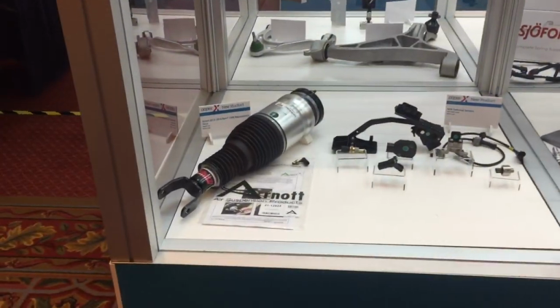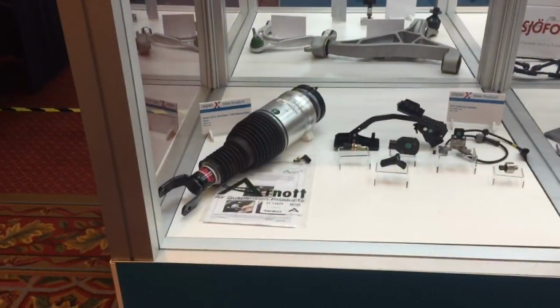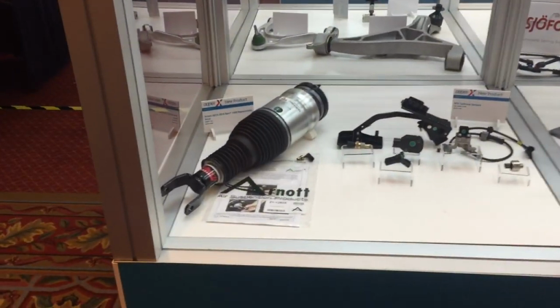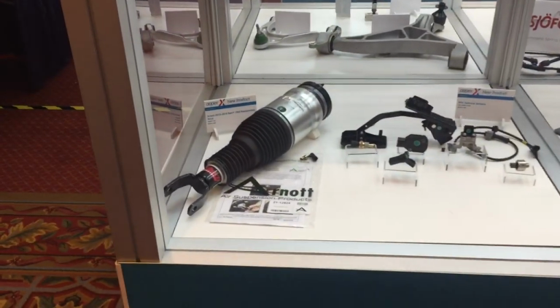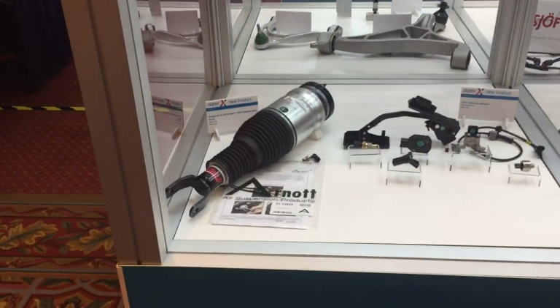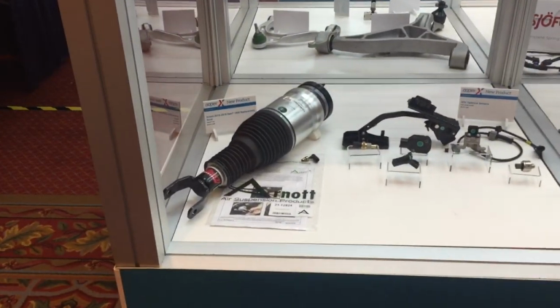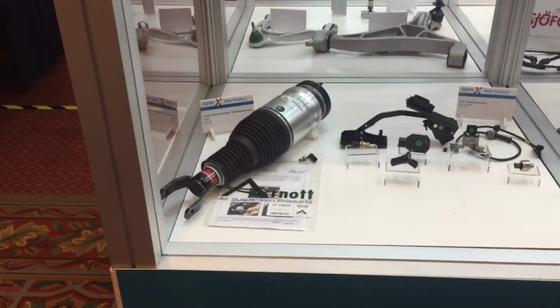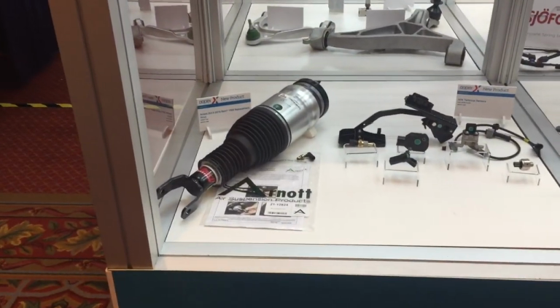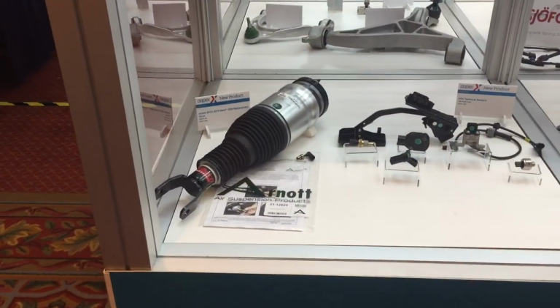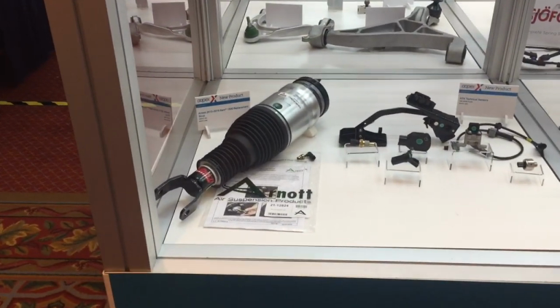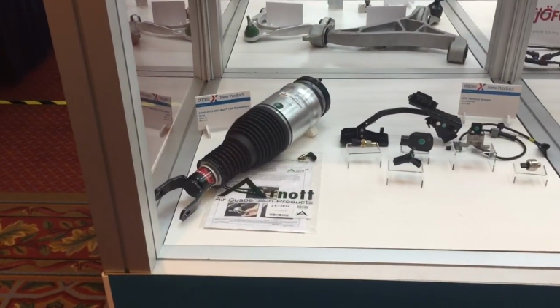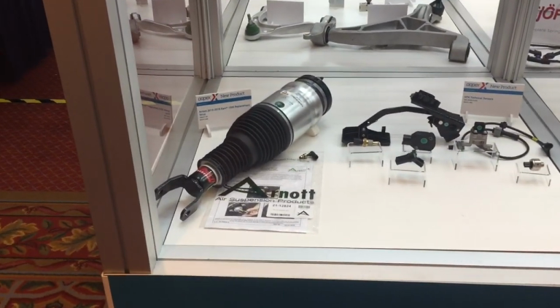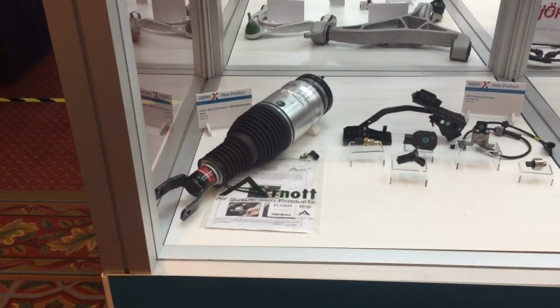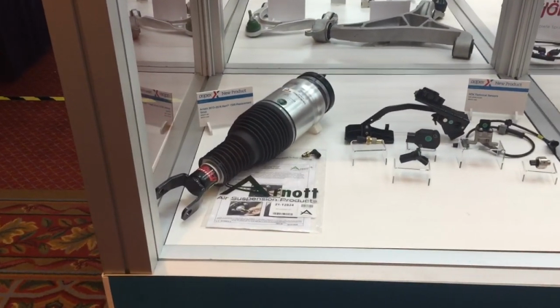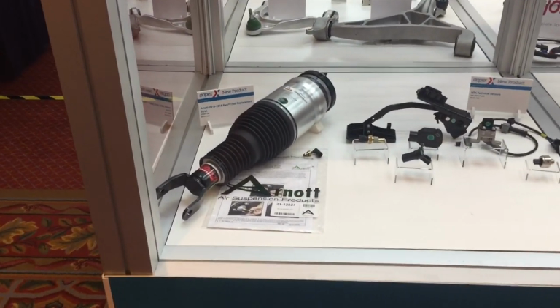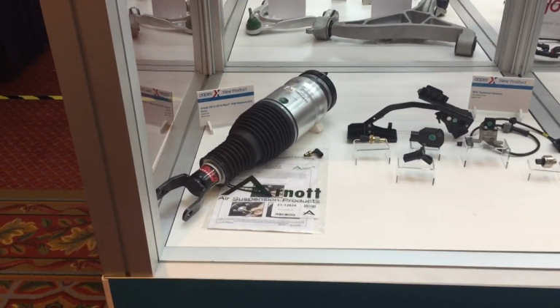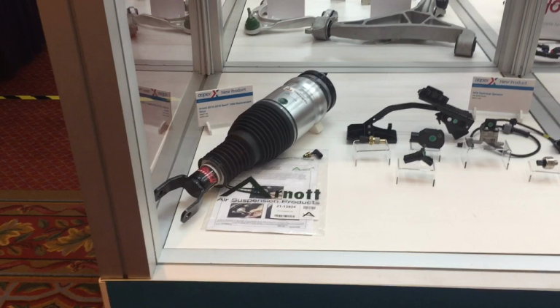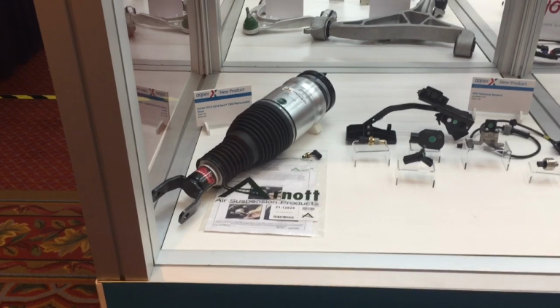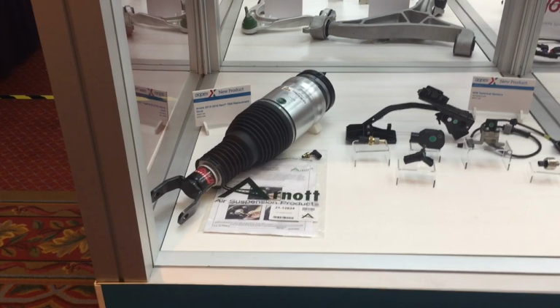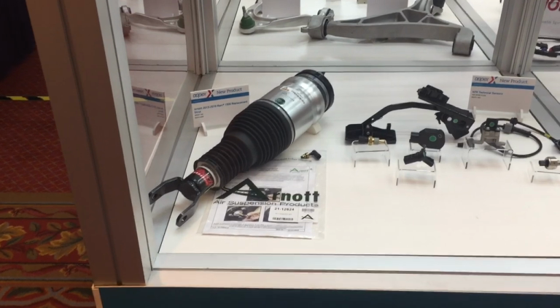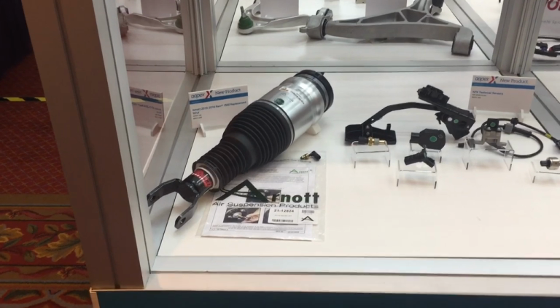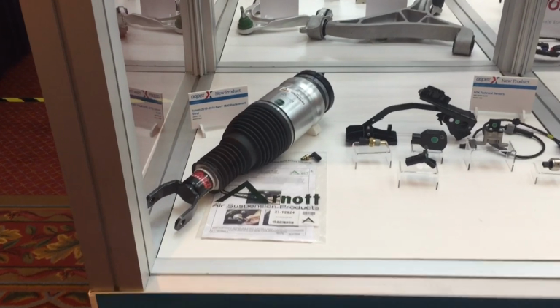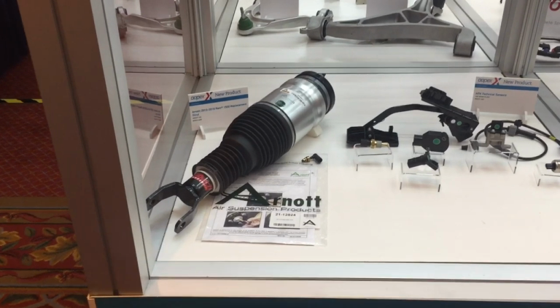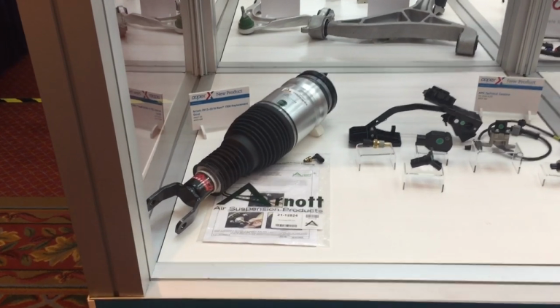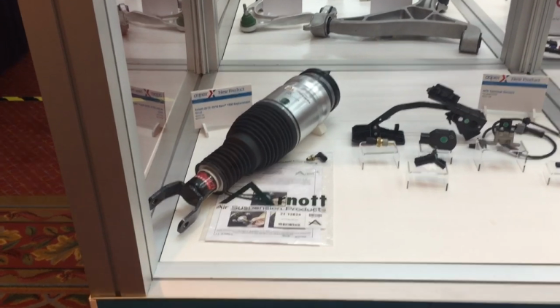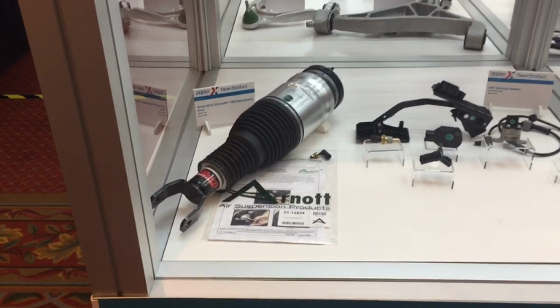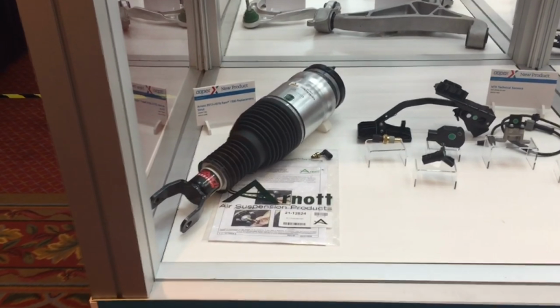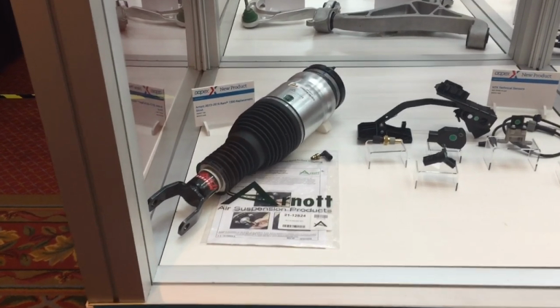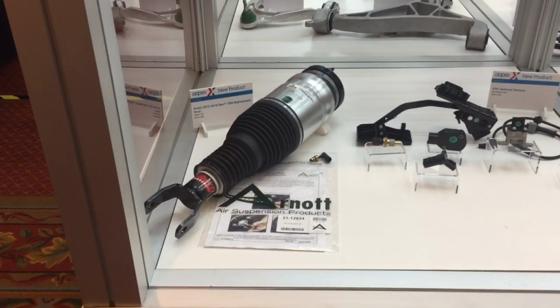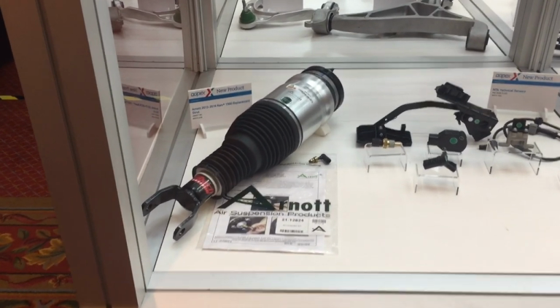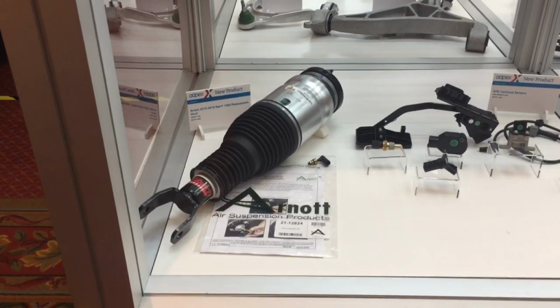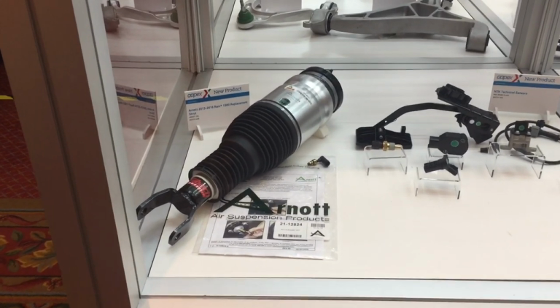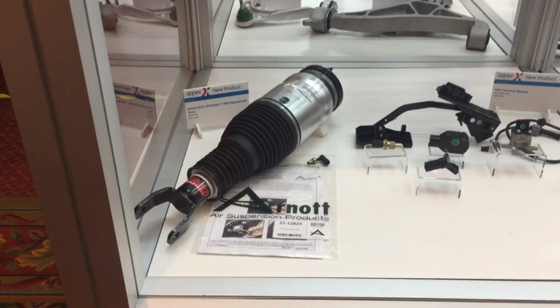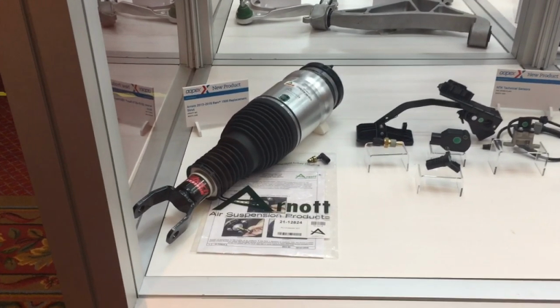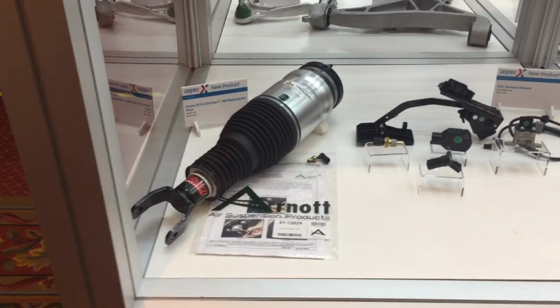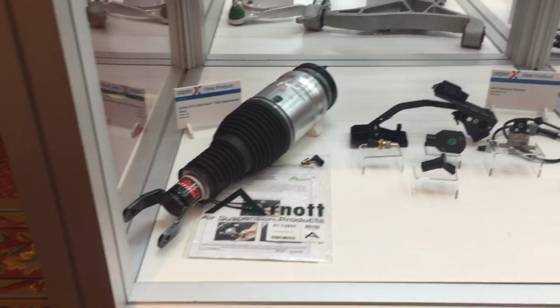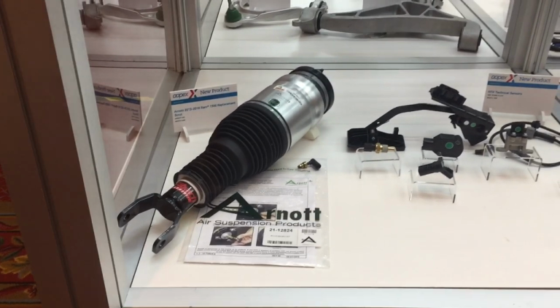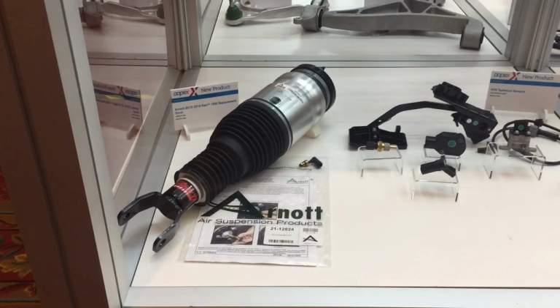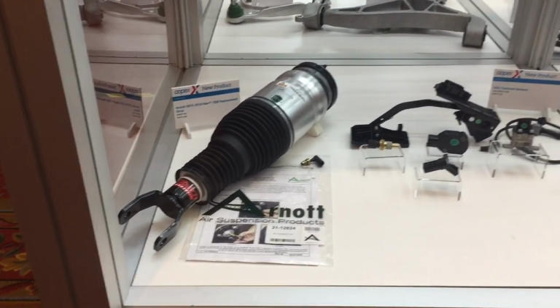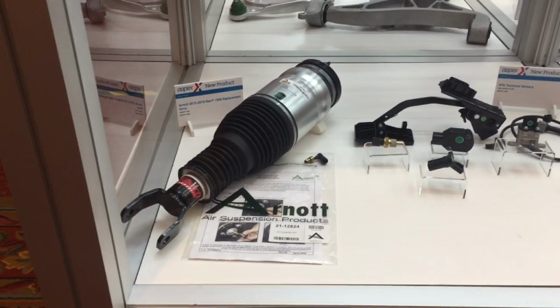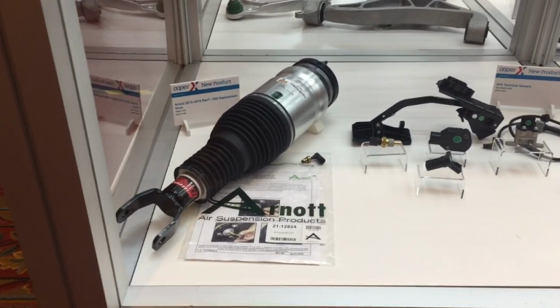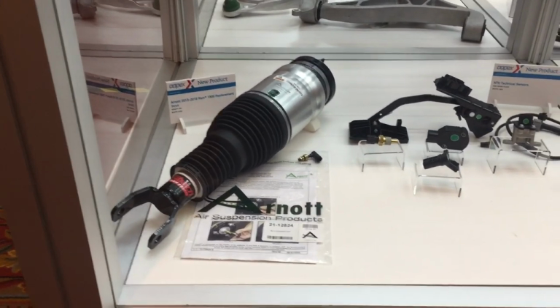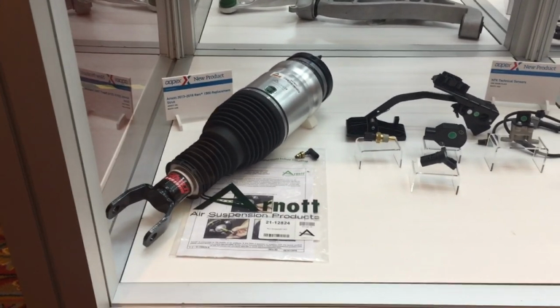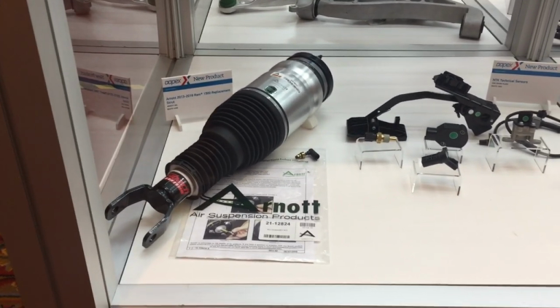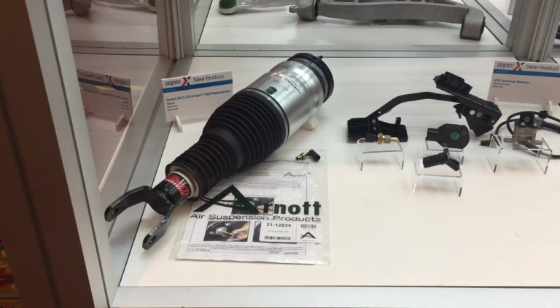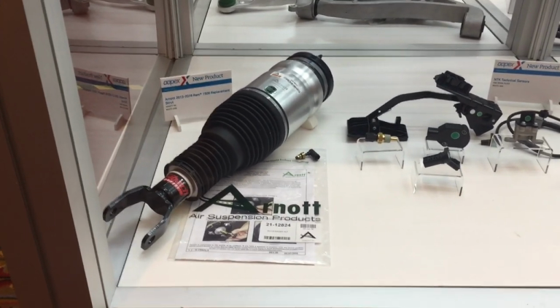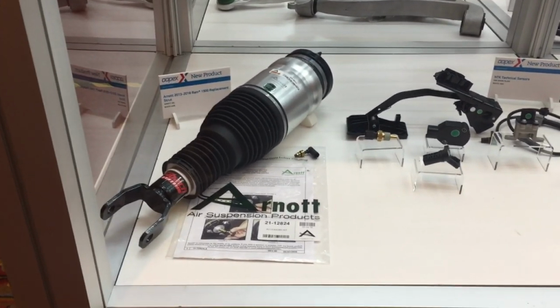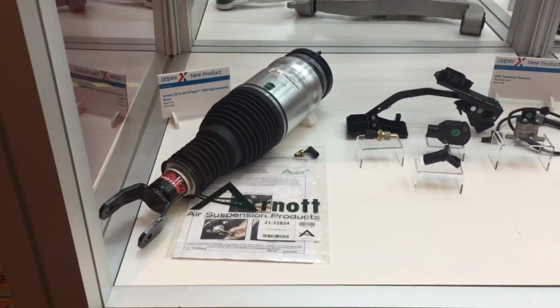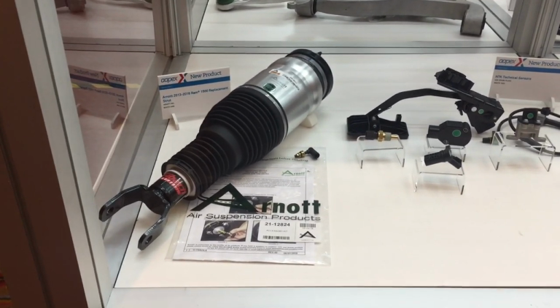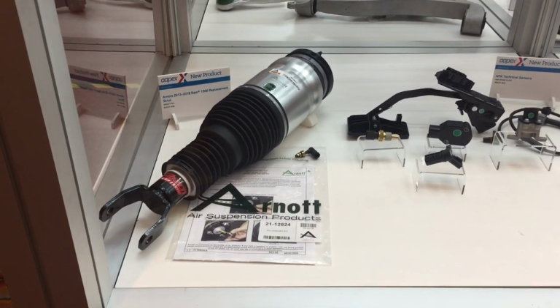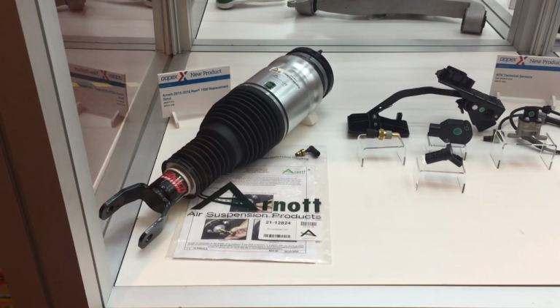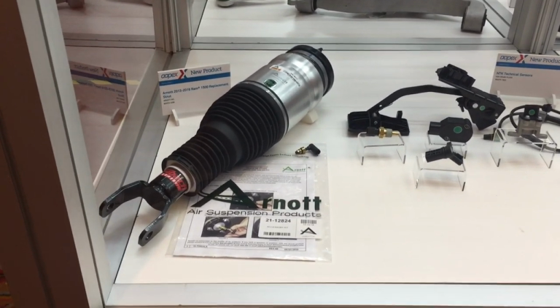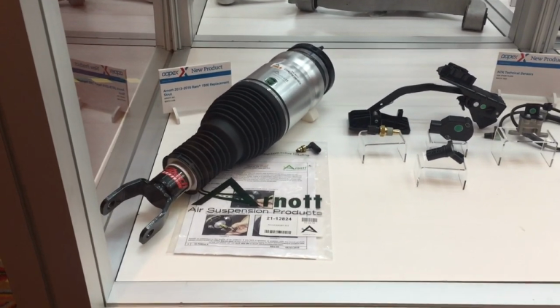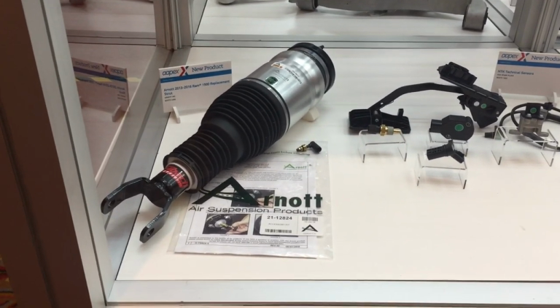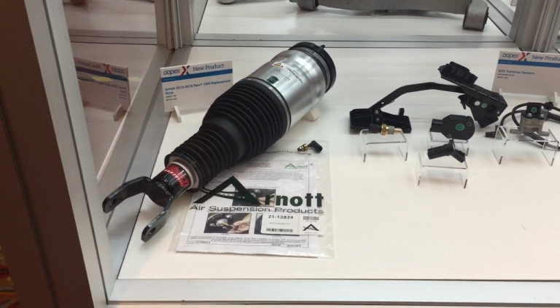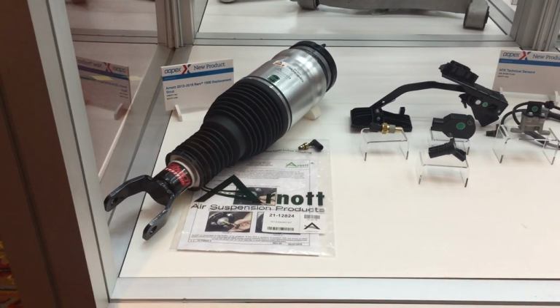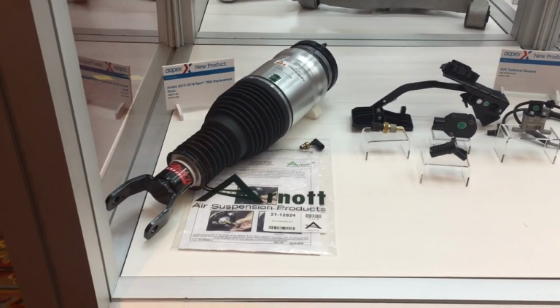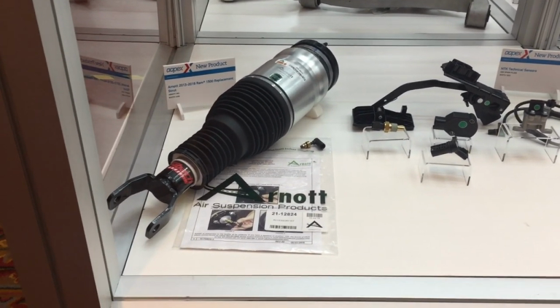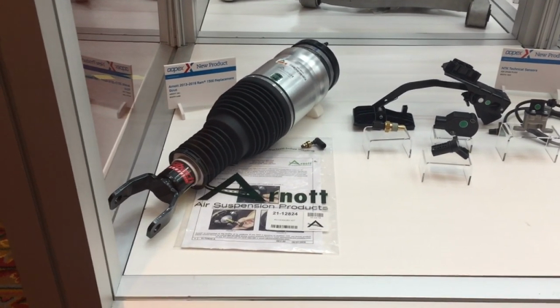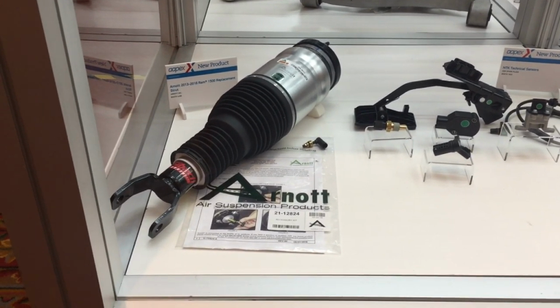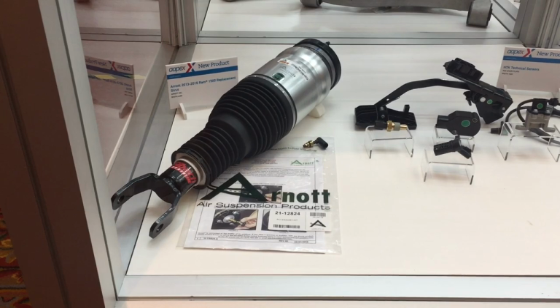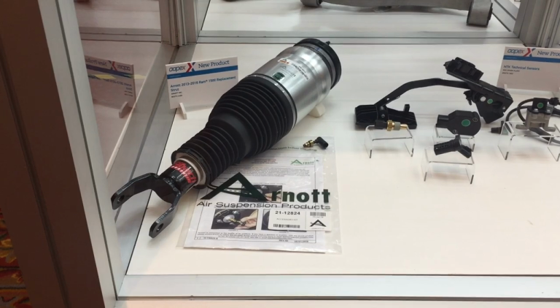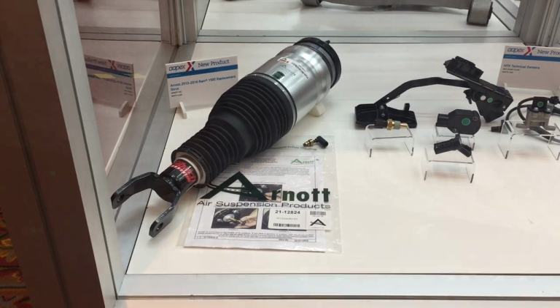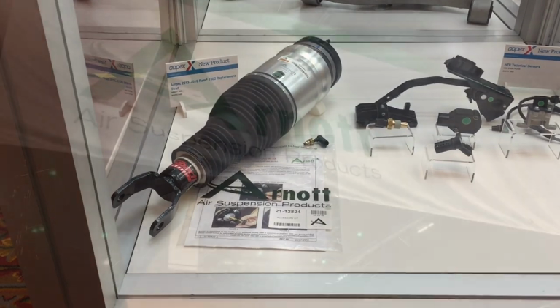See Arnott's new front air strut for the Ram 1500, featuring premium Eibach shocks, in the AAPEX new product showcase.